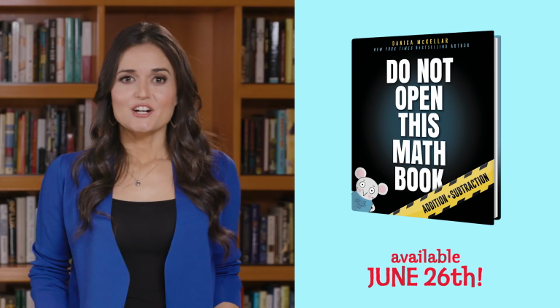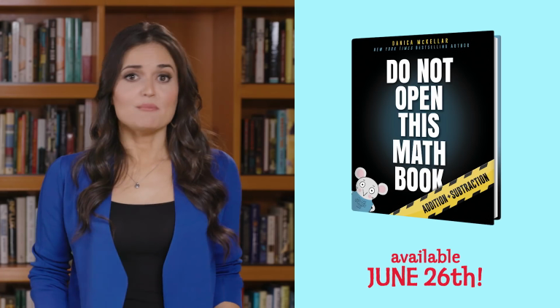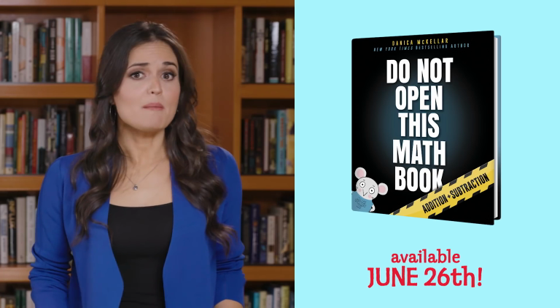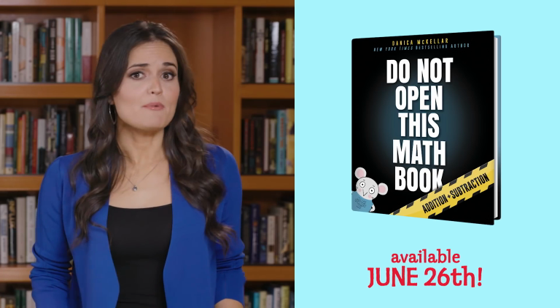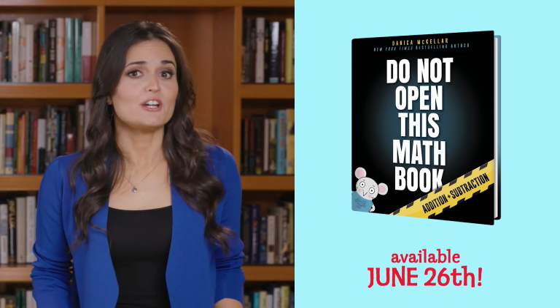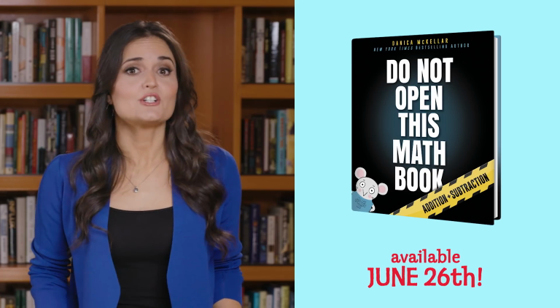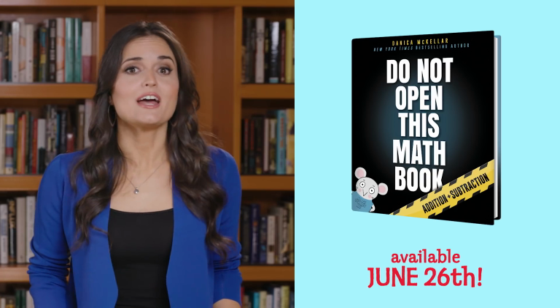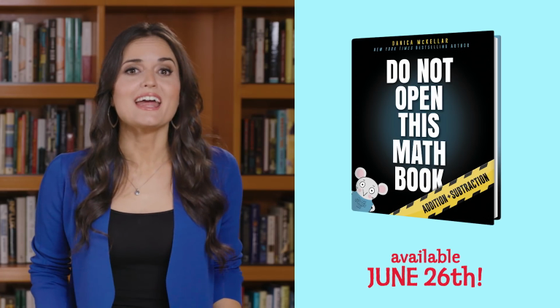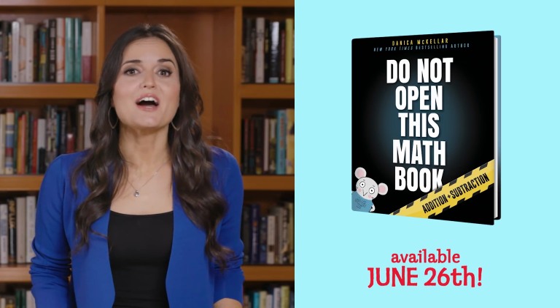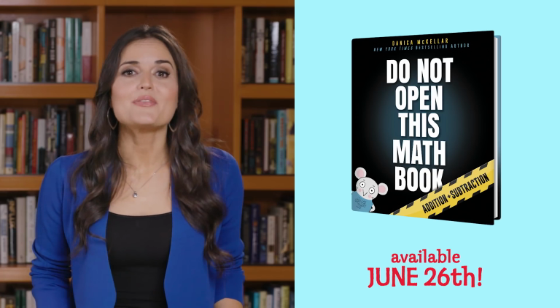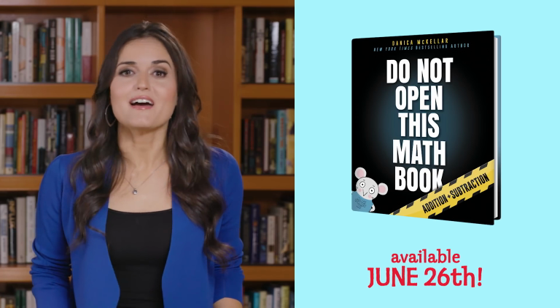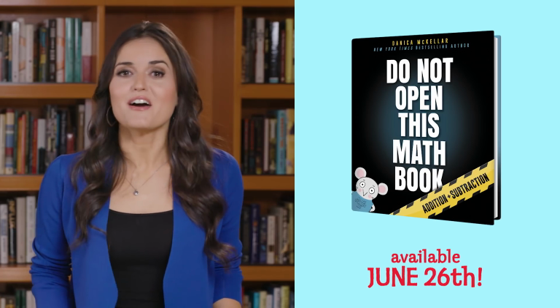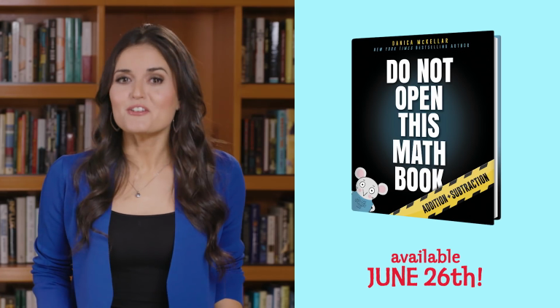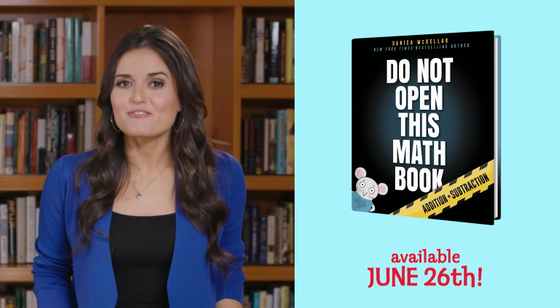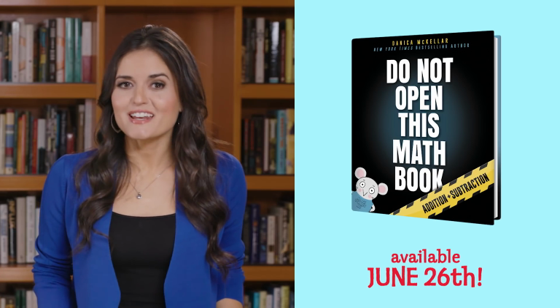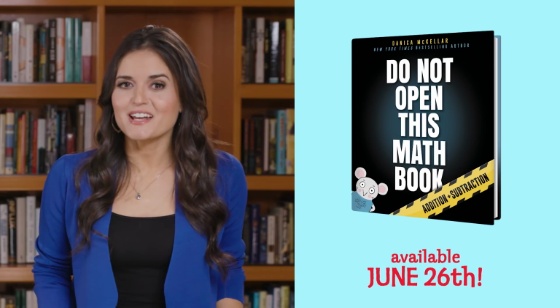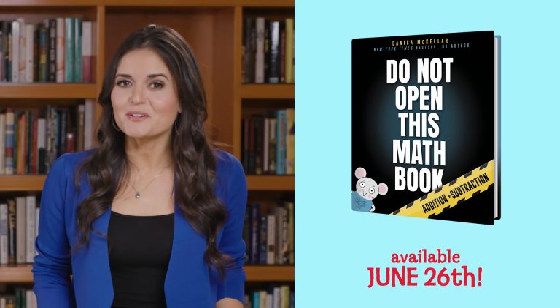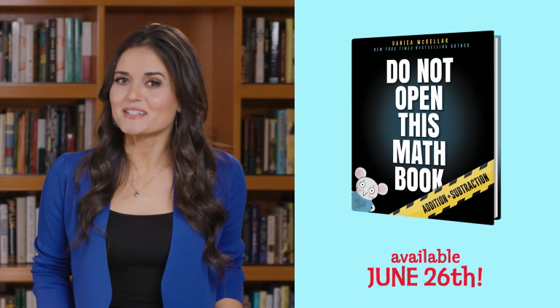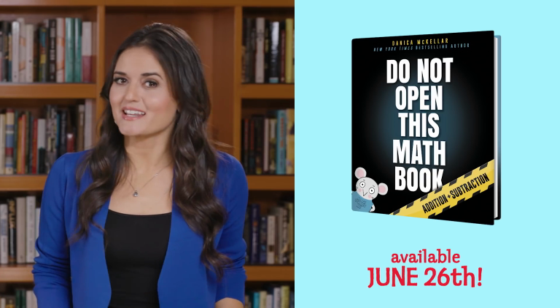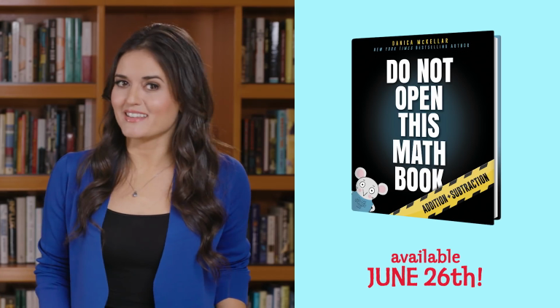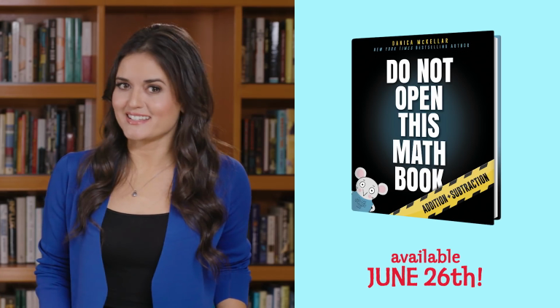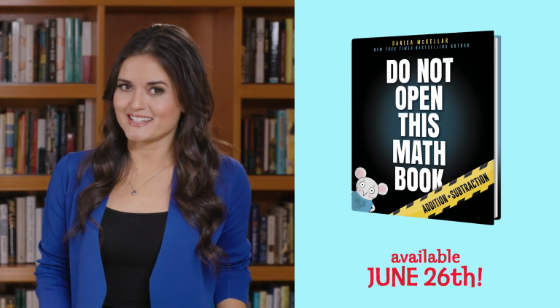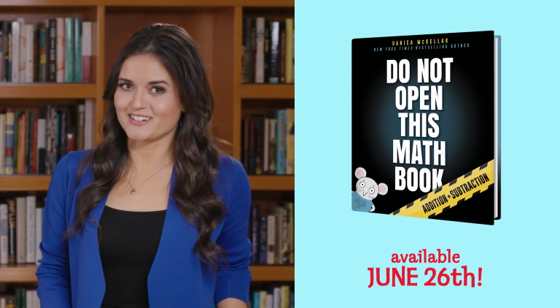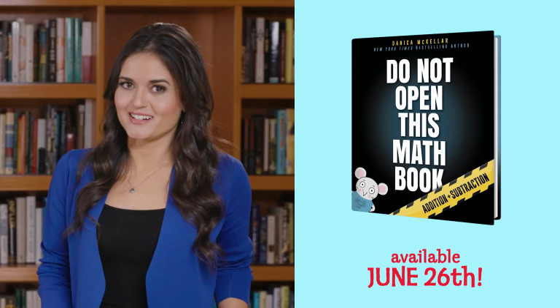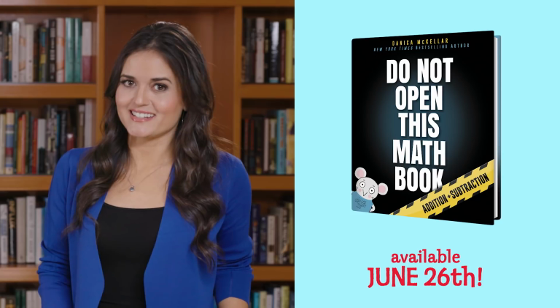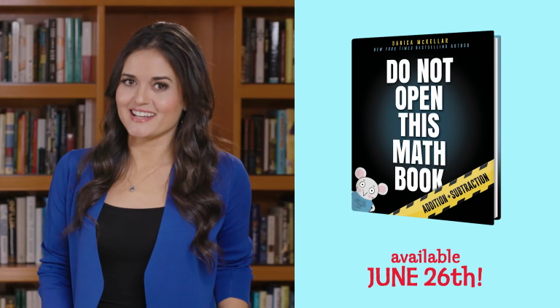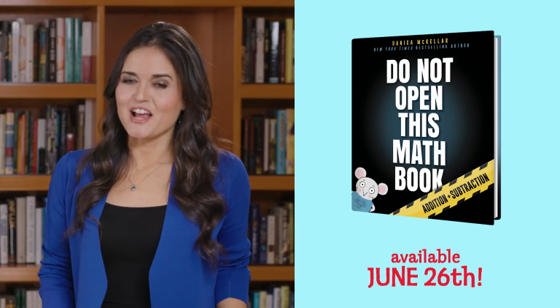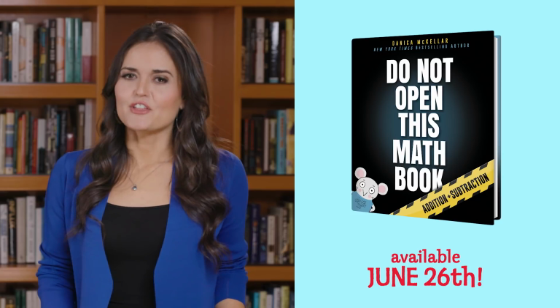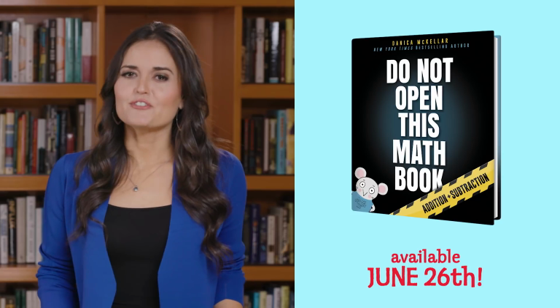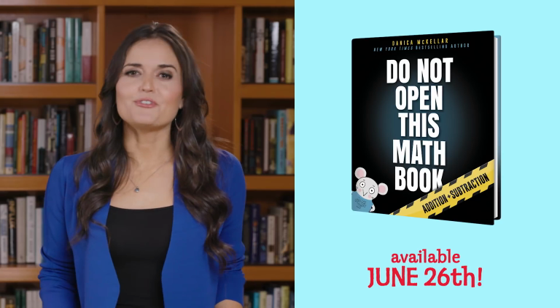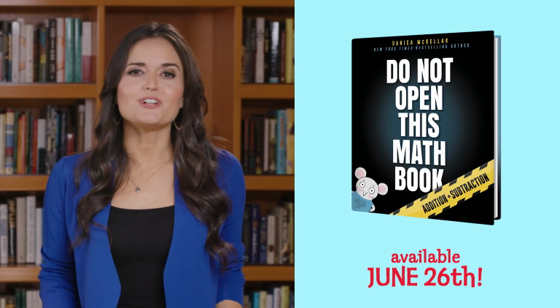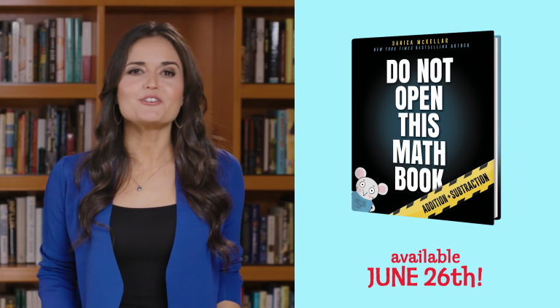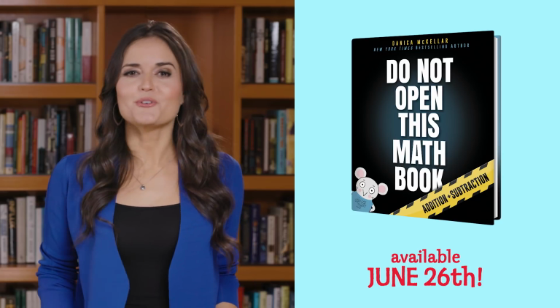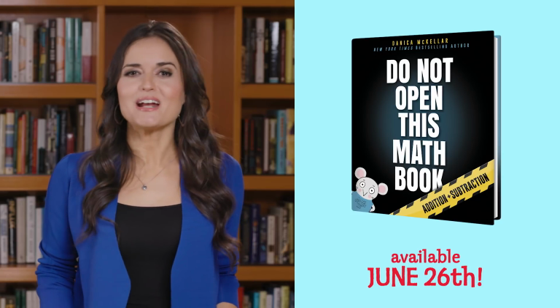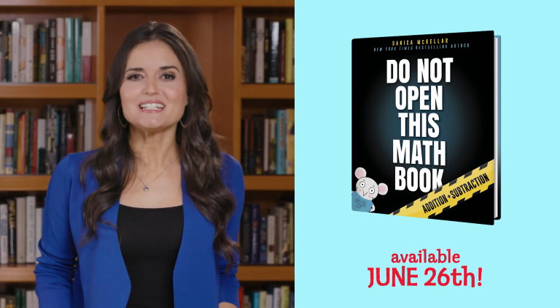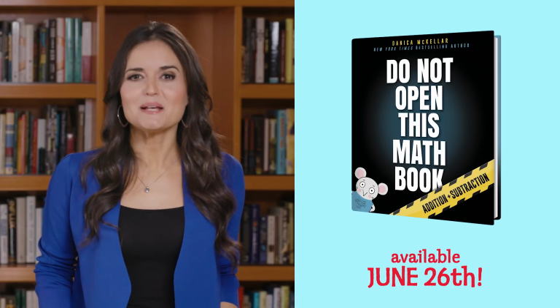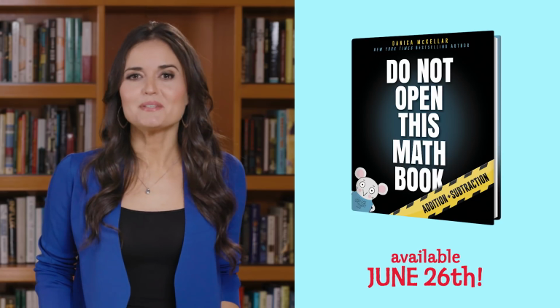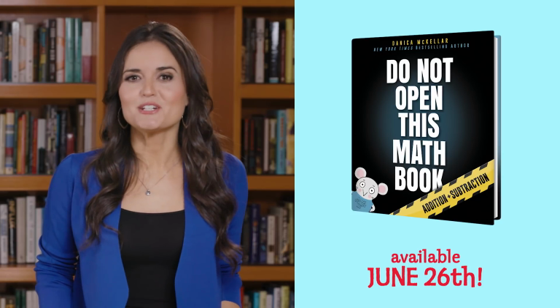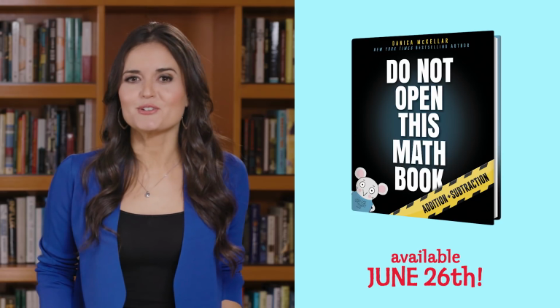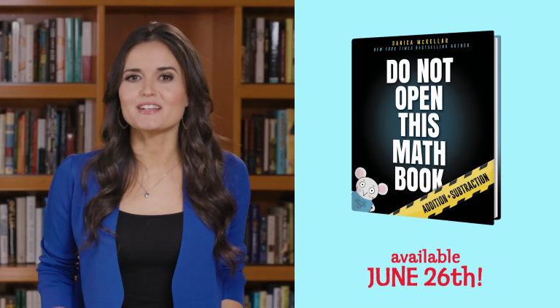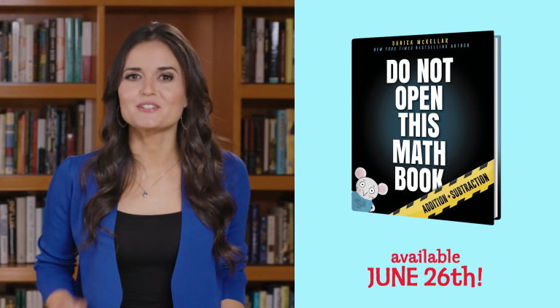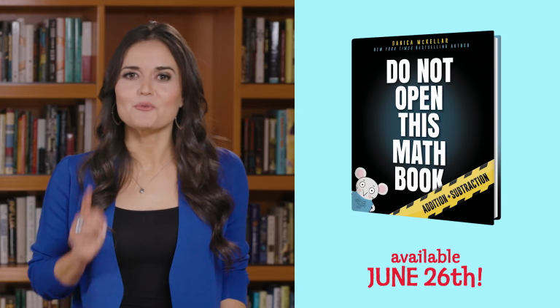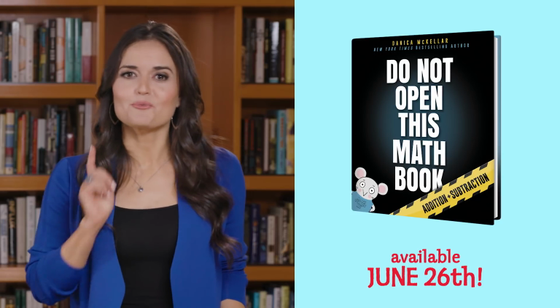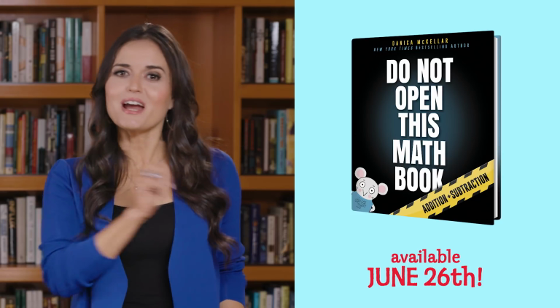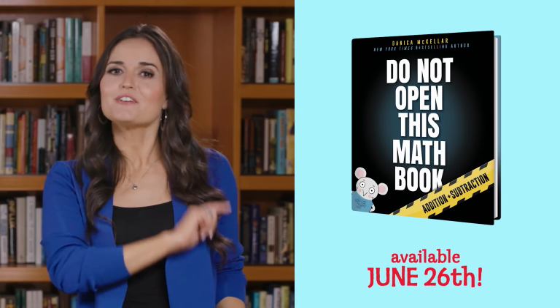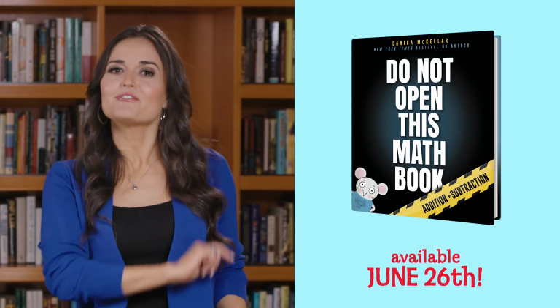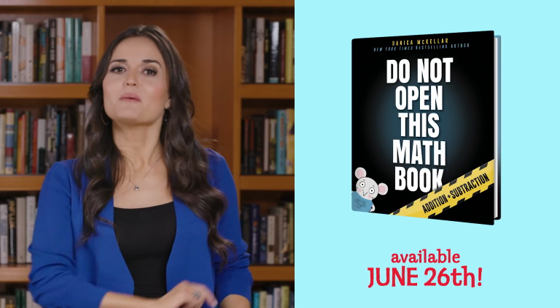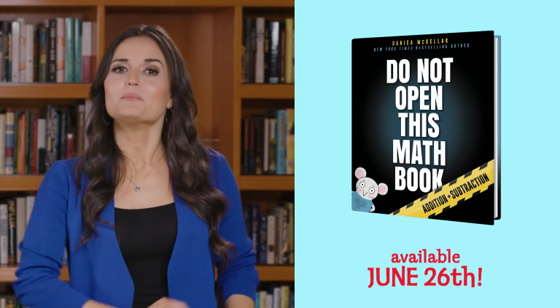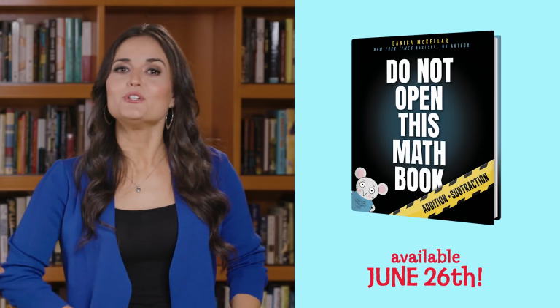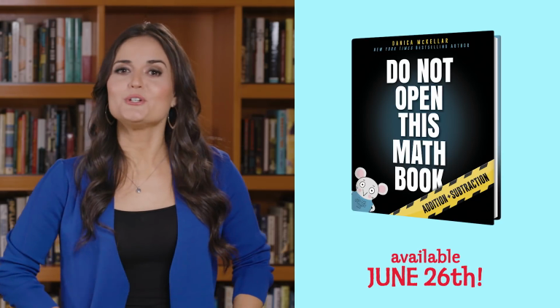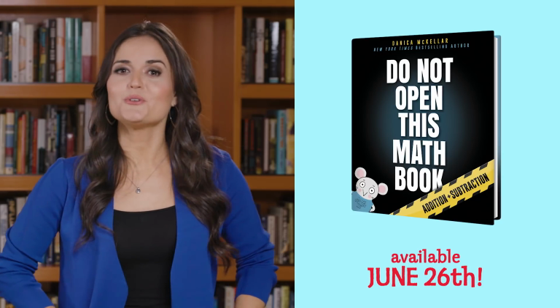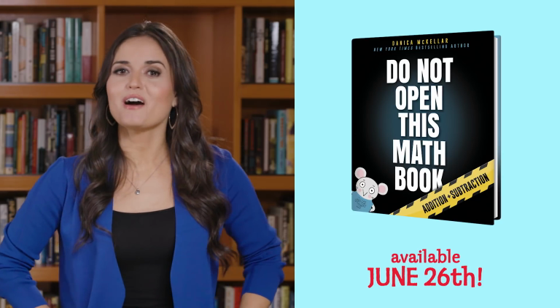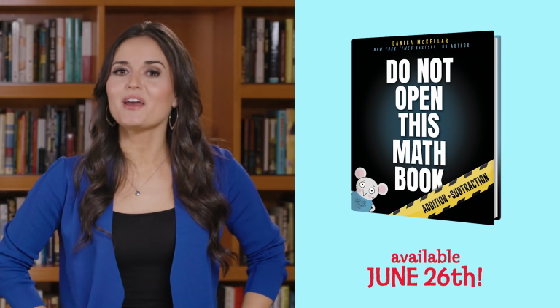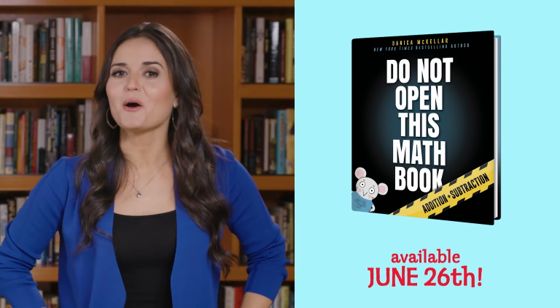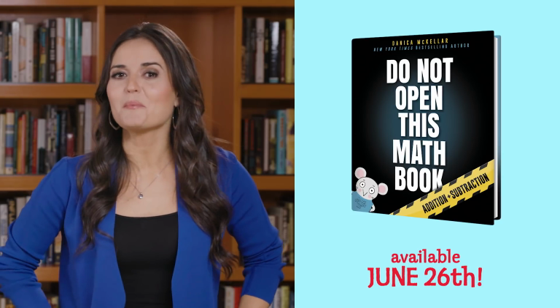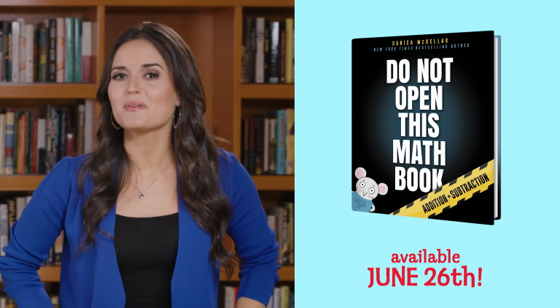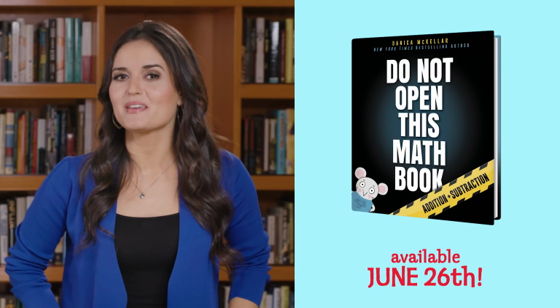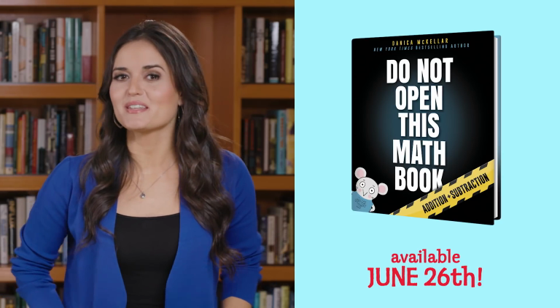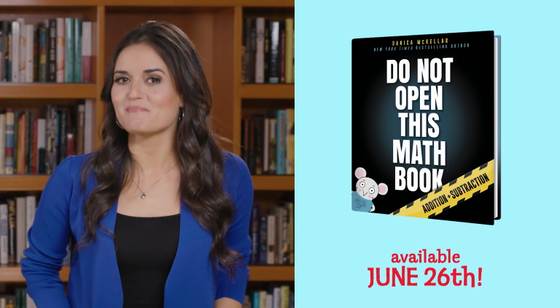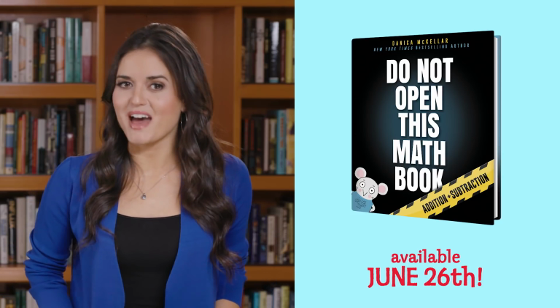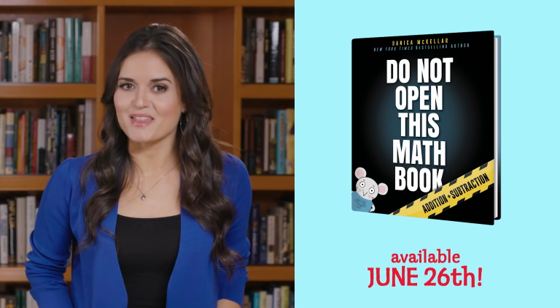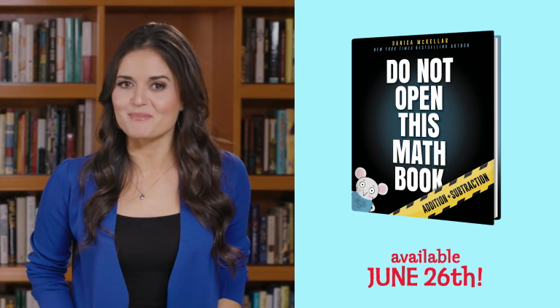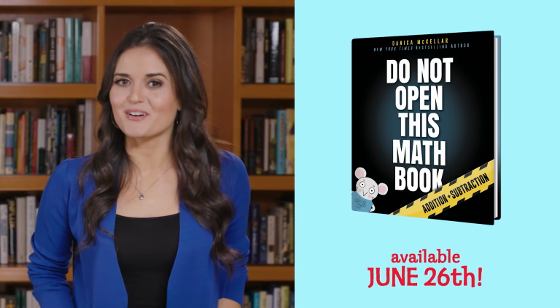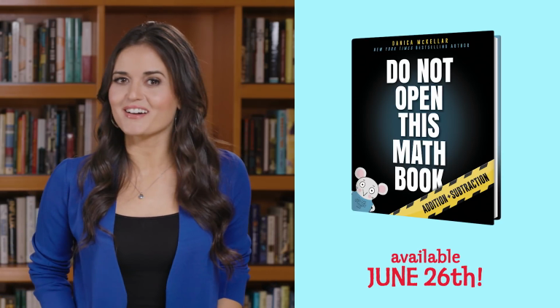Remember to check out the other videos in this series. They're full of great tips and tricks right from Do Not Open This Math Book.